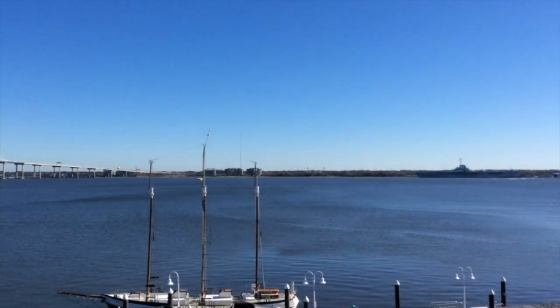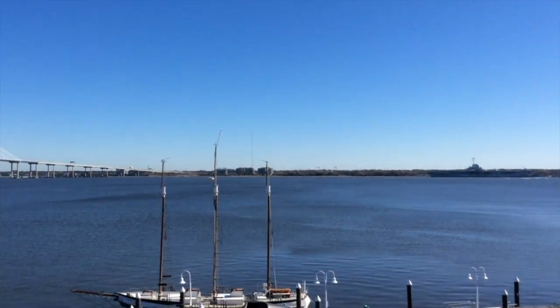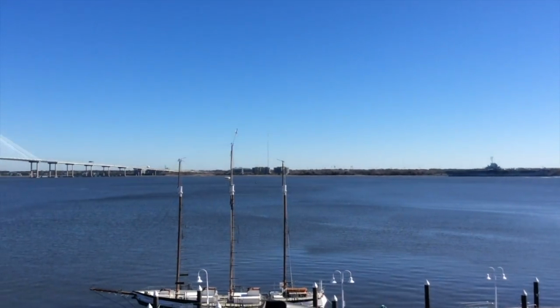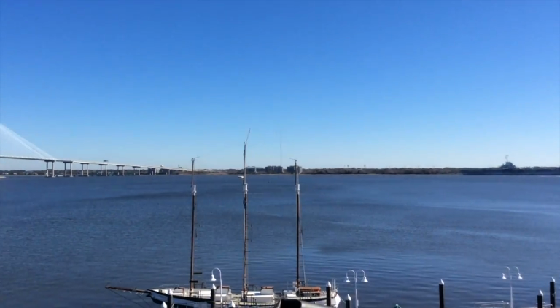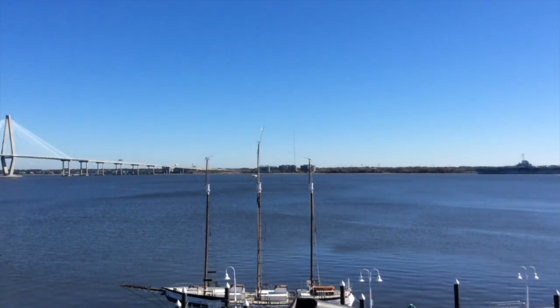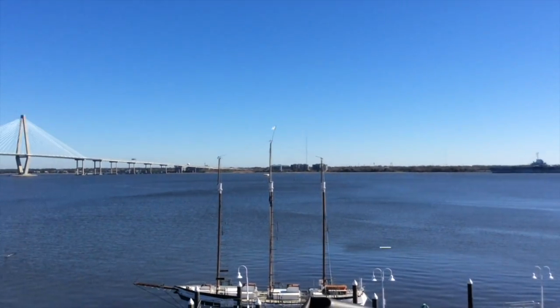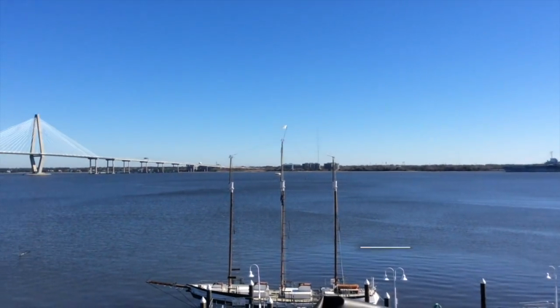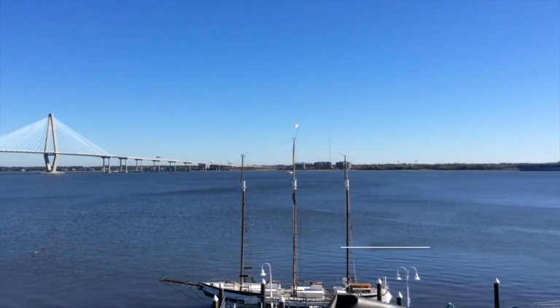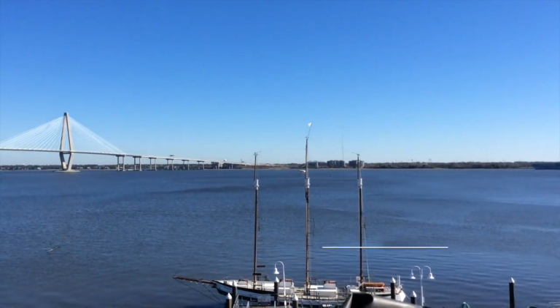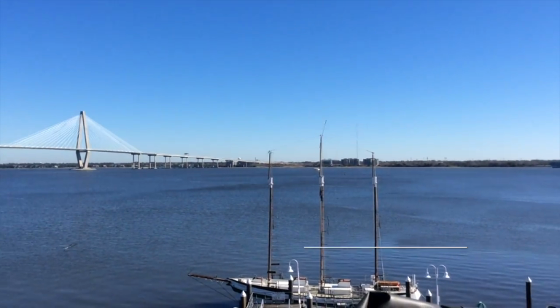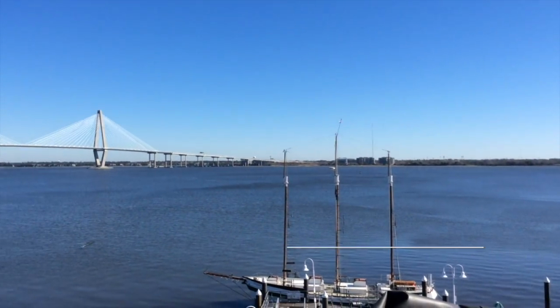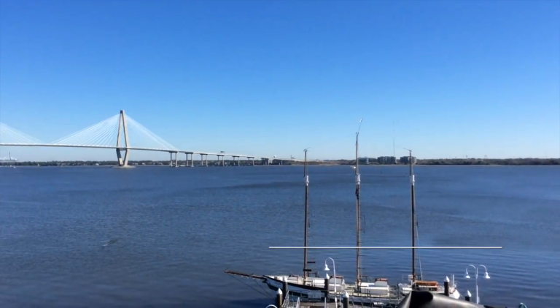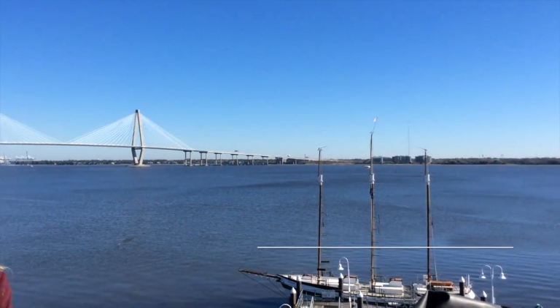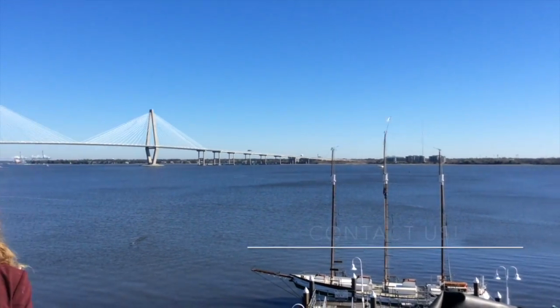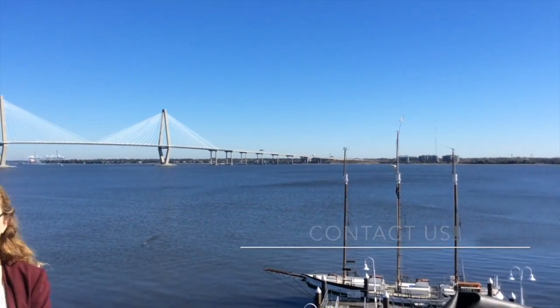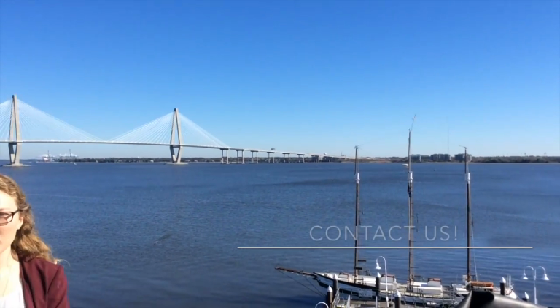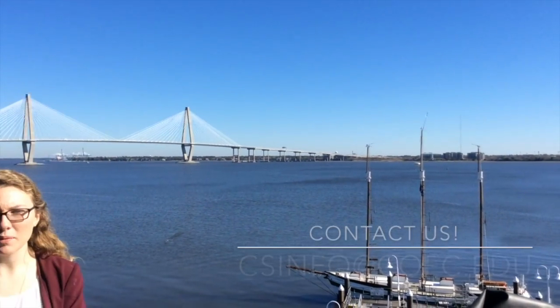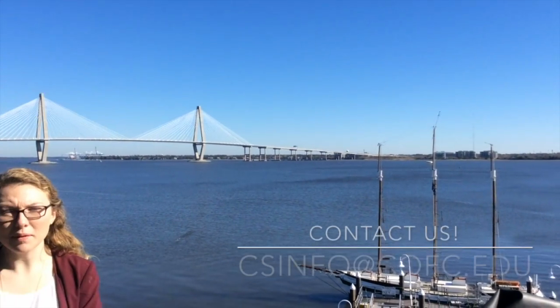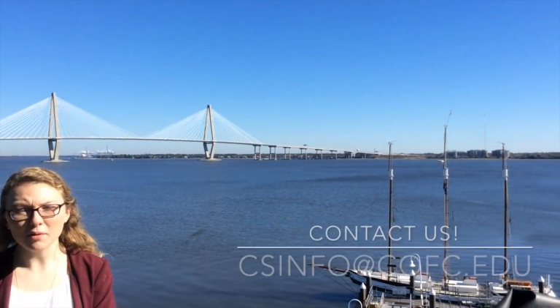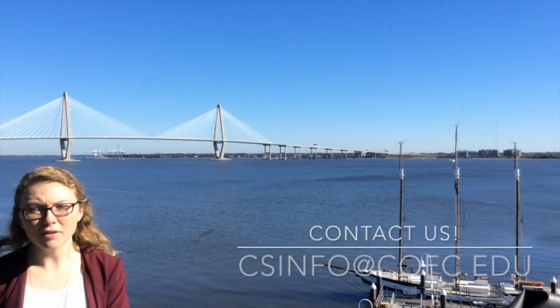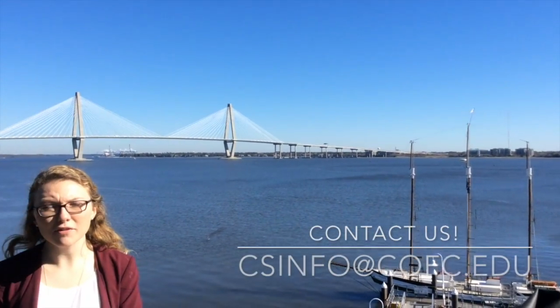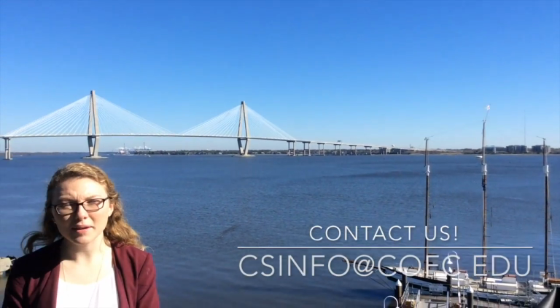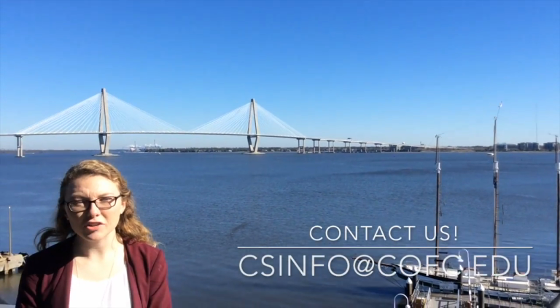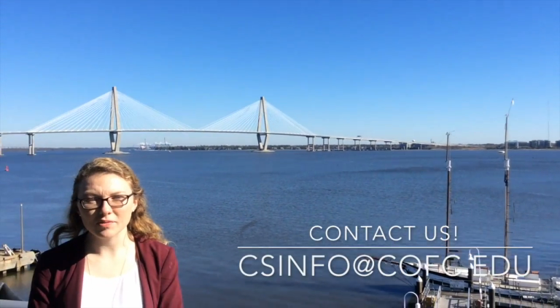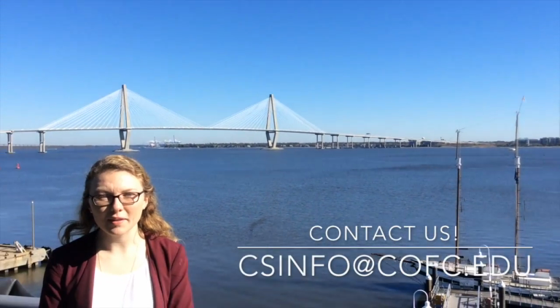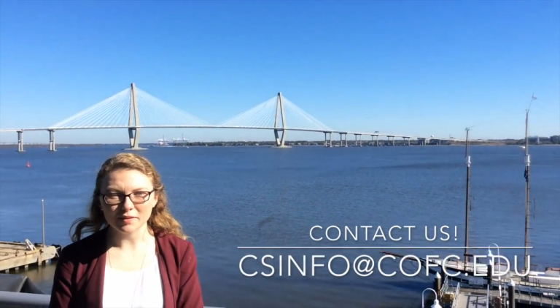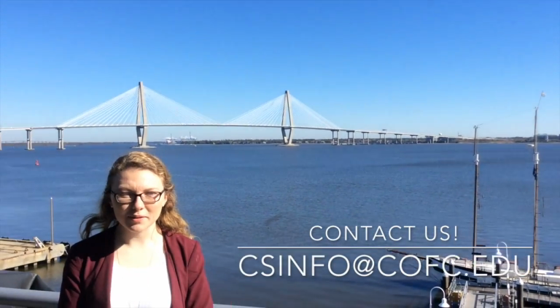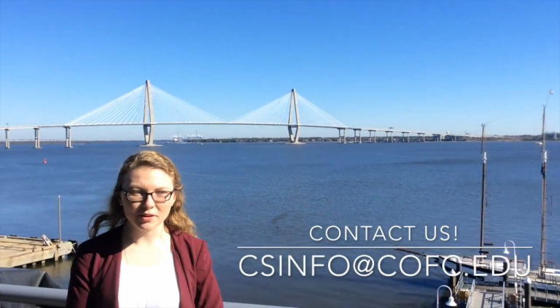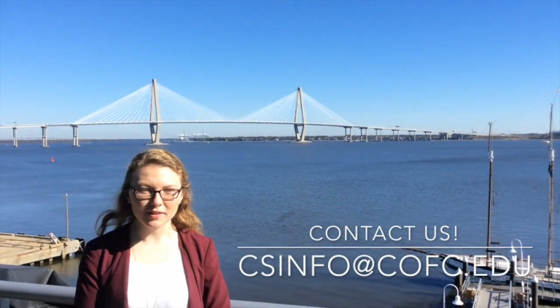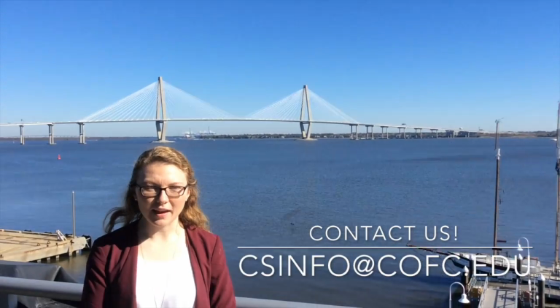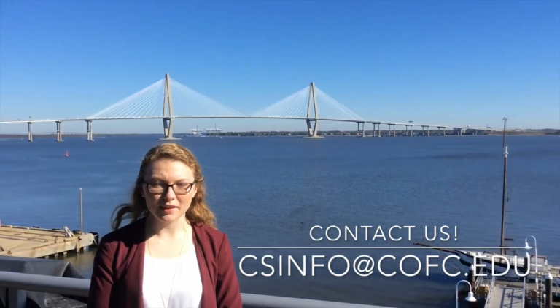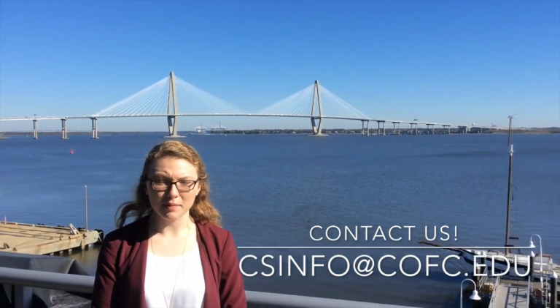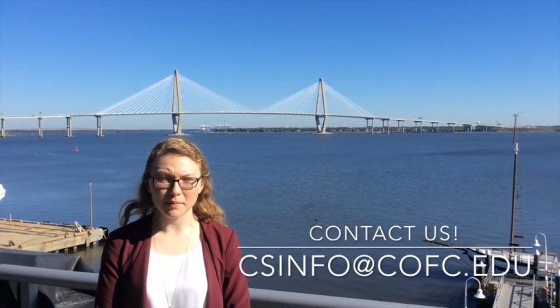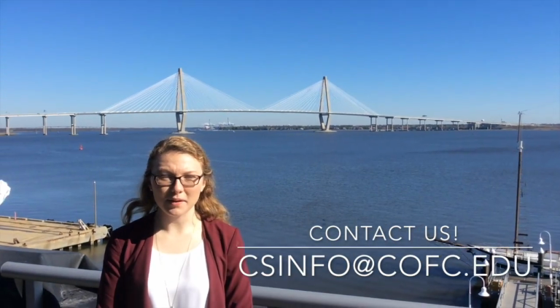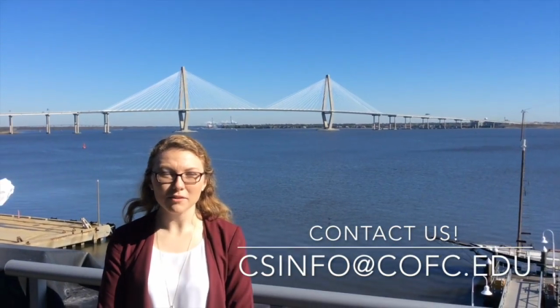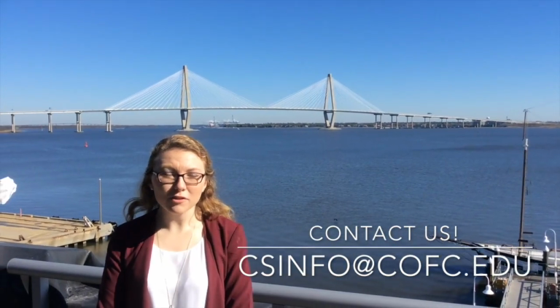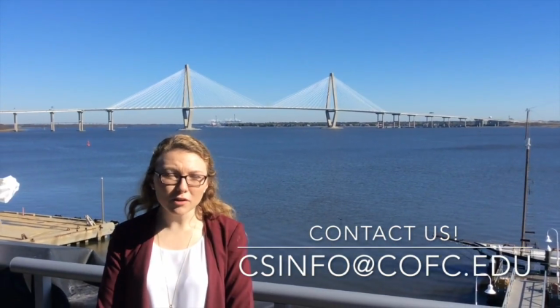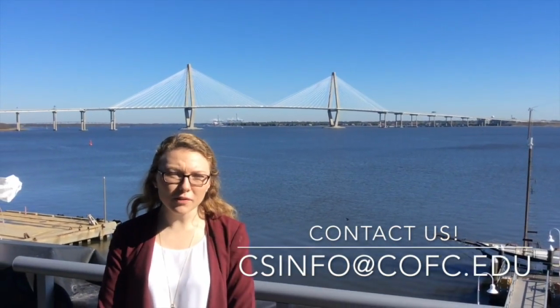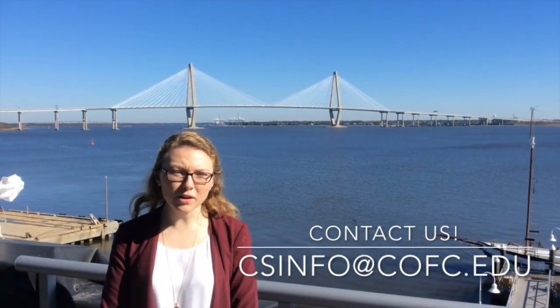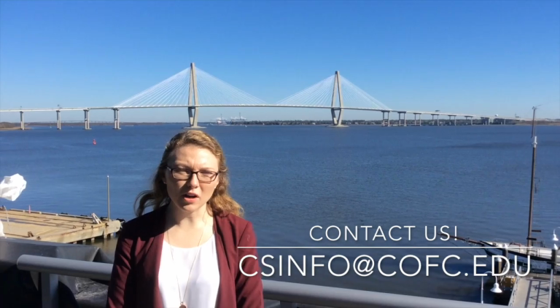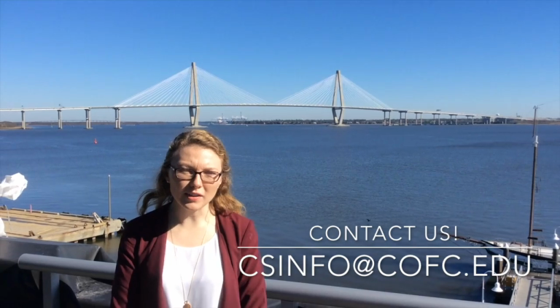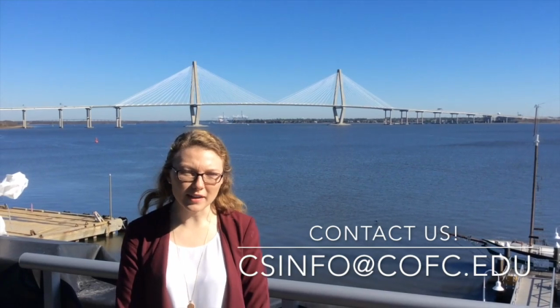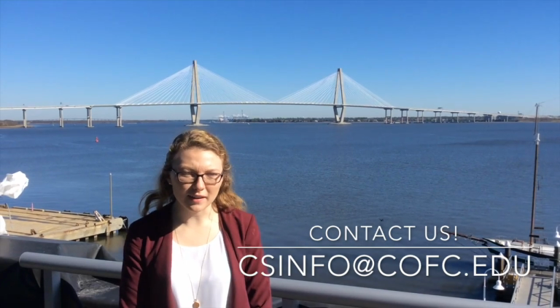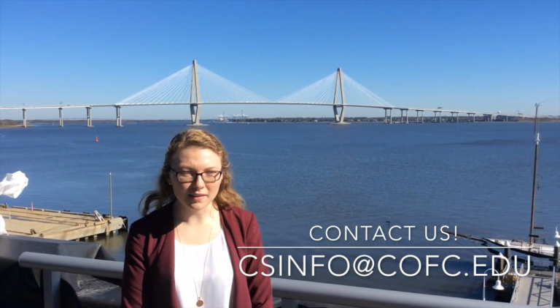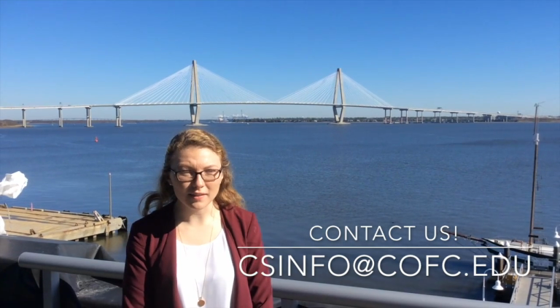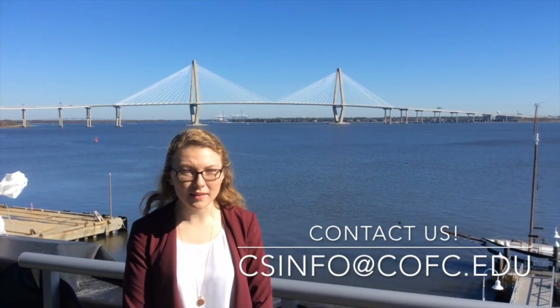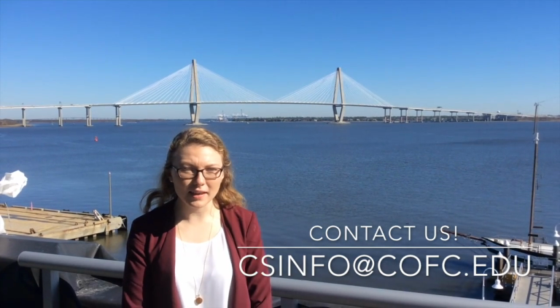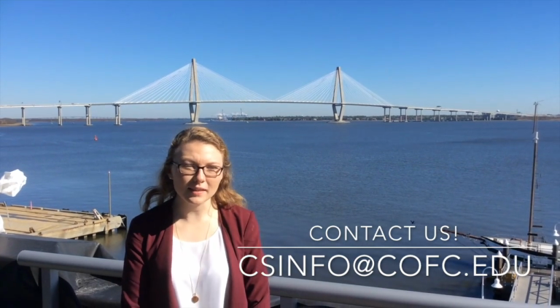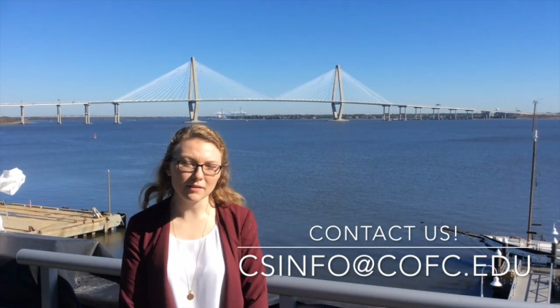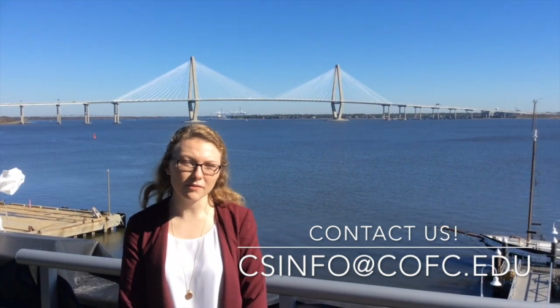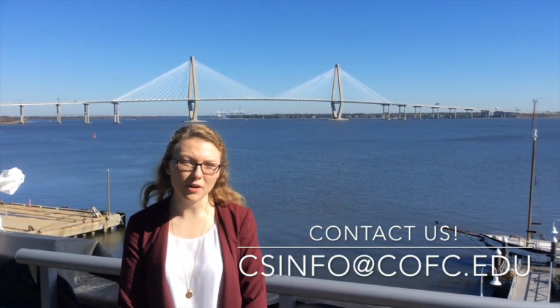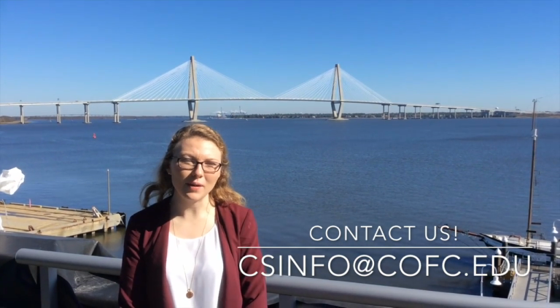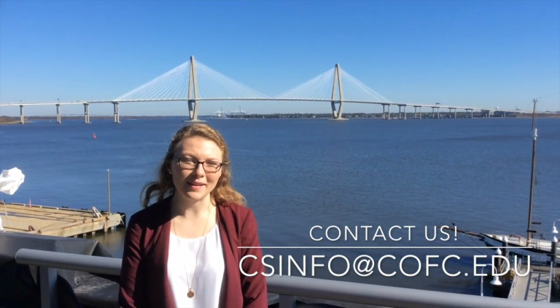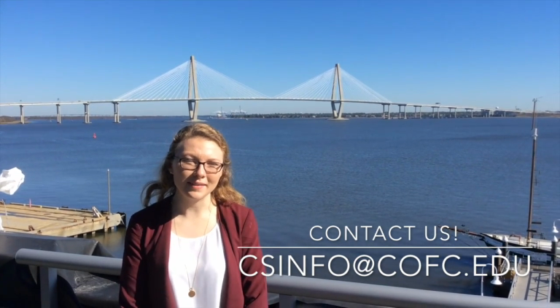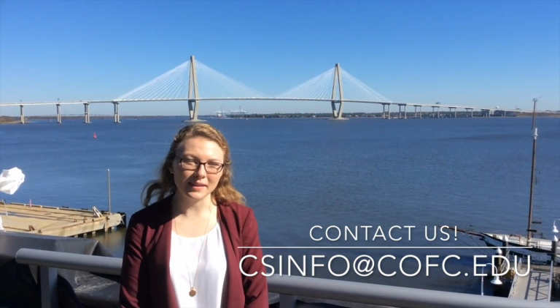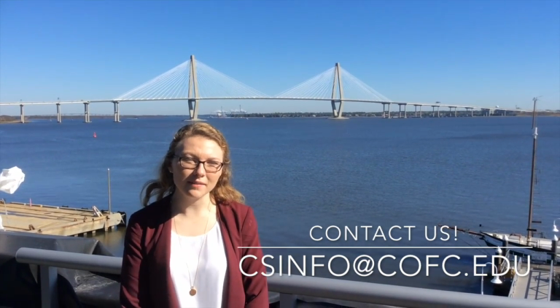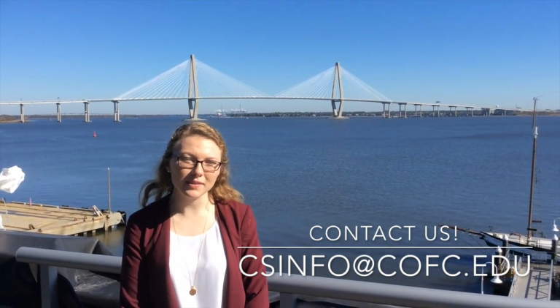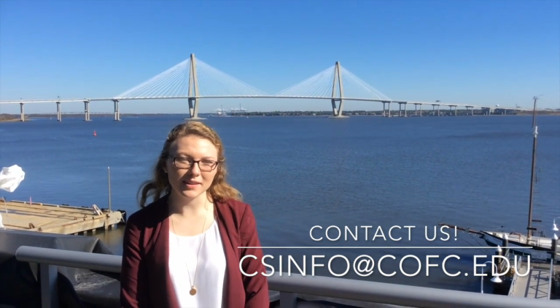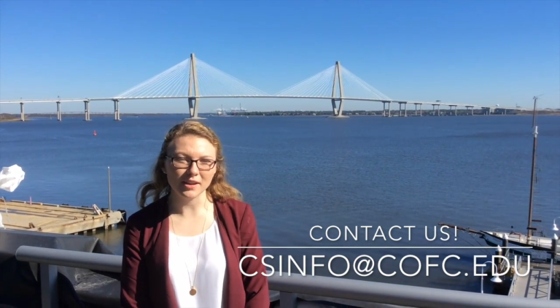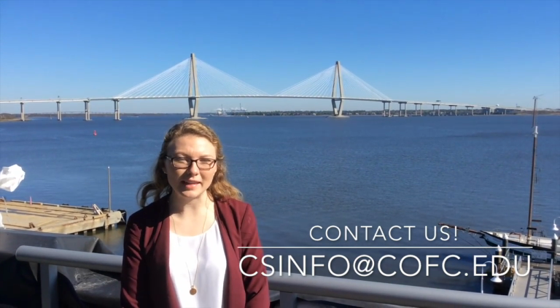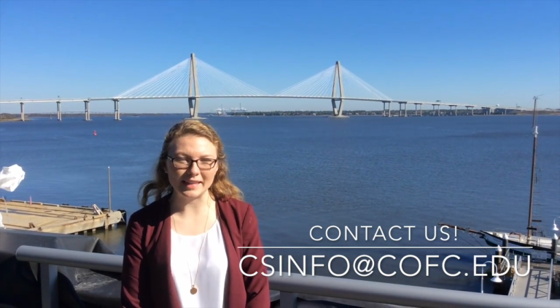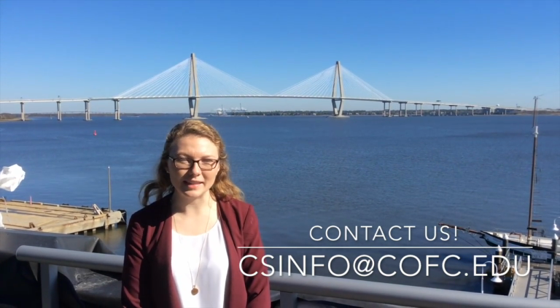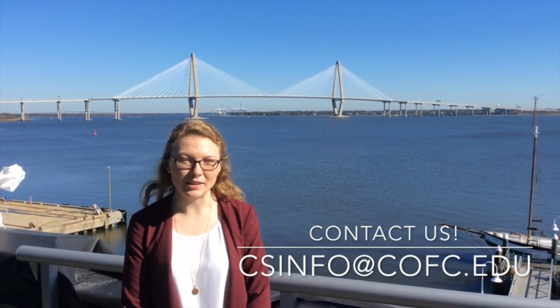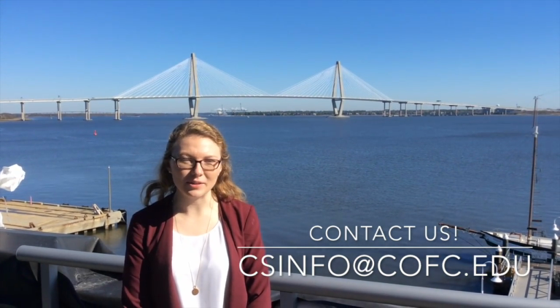If you have any more questions or you want more information about the Computer Science Department, feel free to contact us at csinfo@cfc.edu.